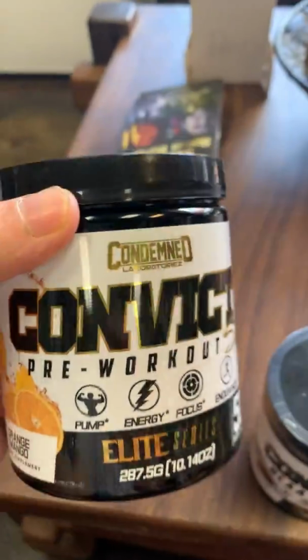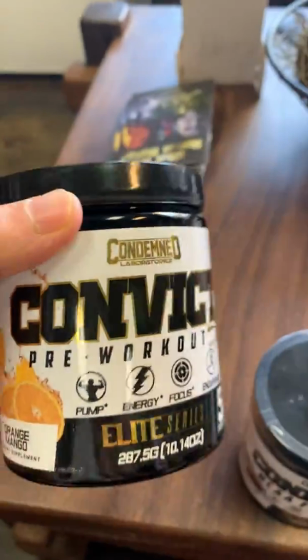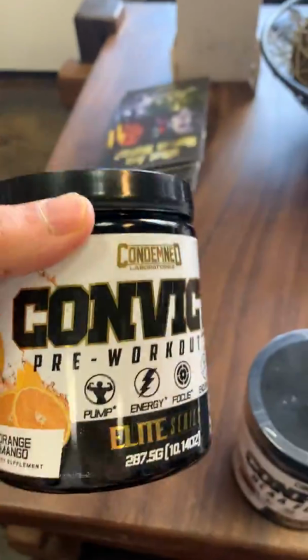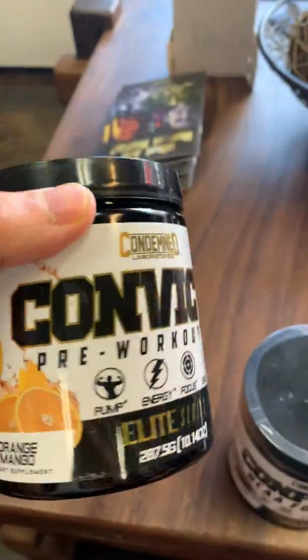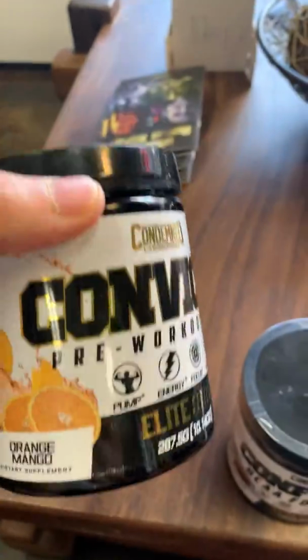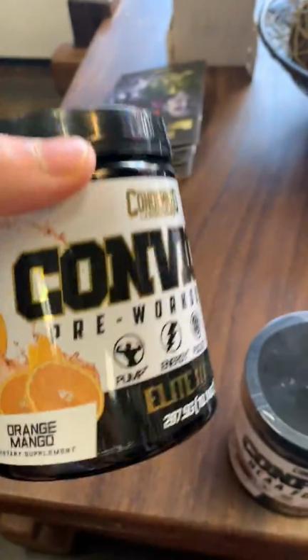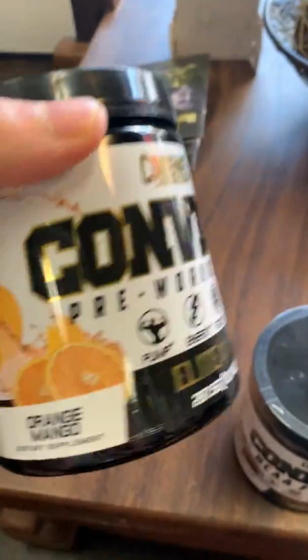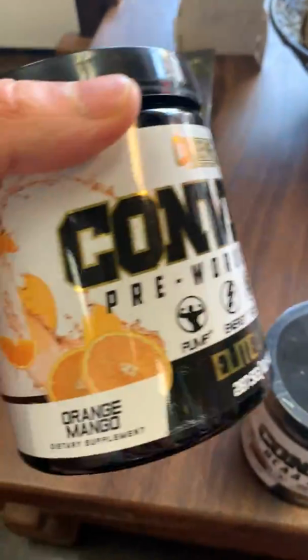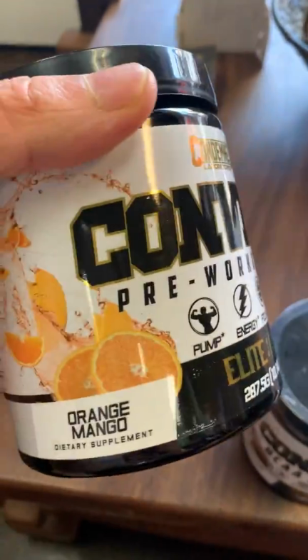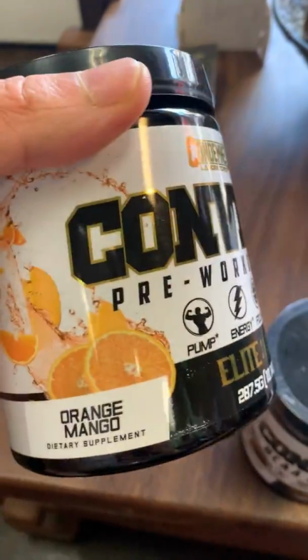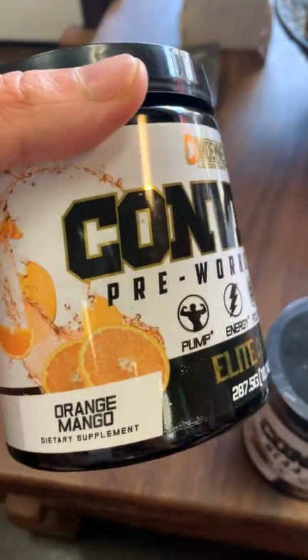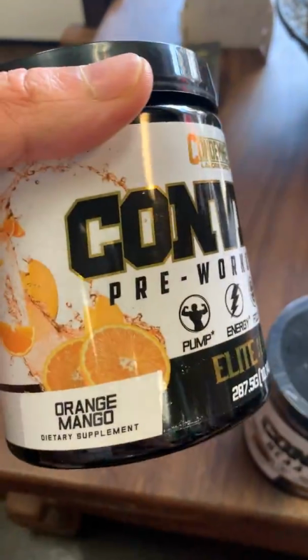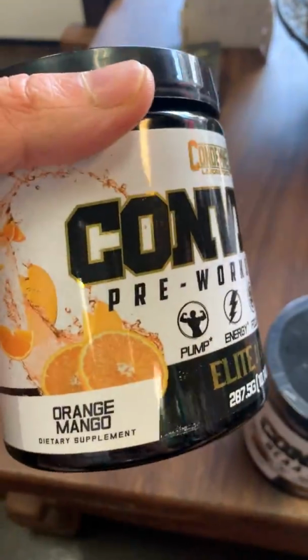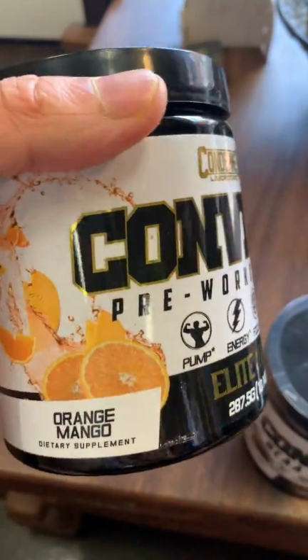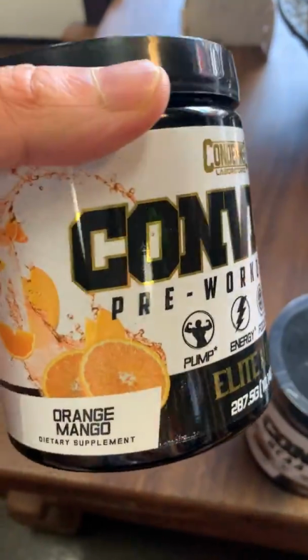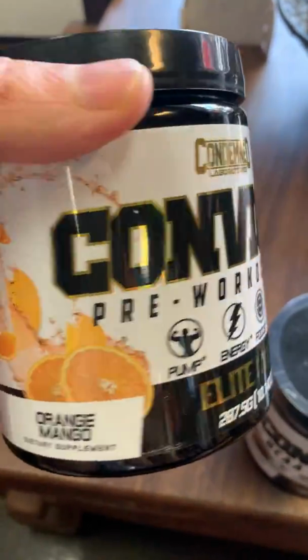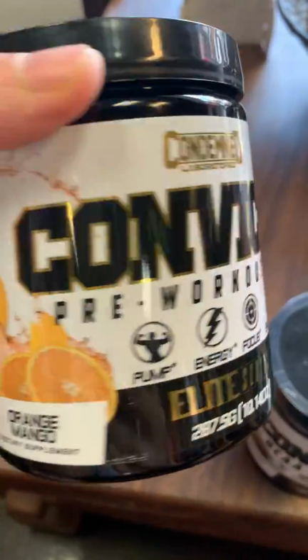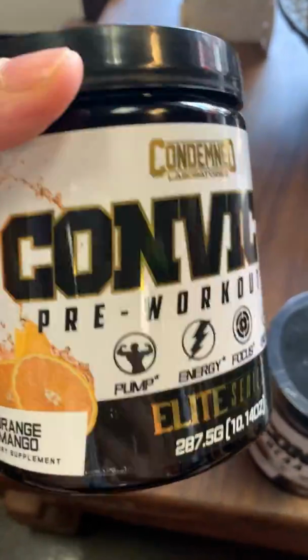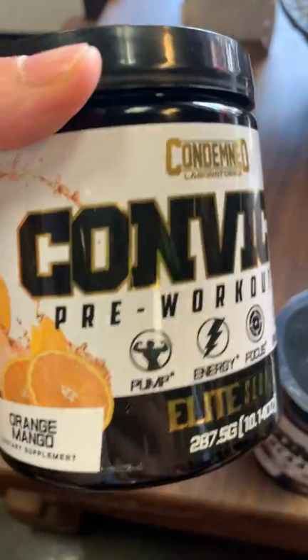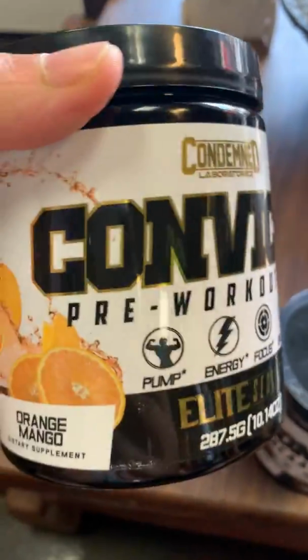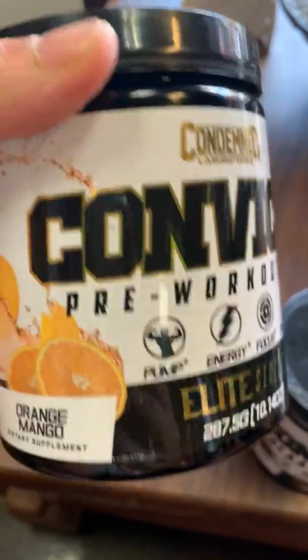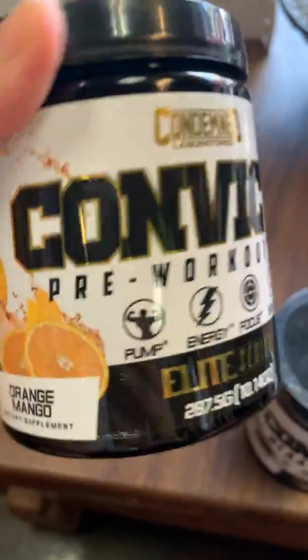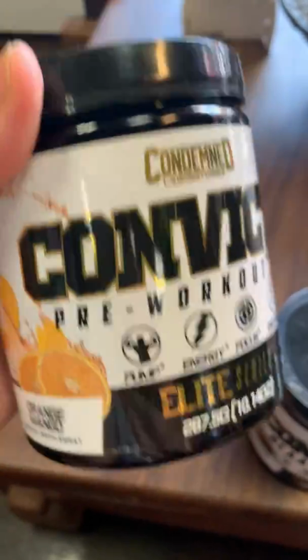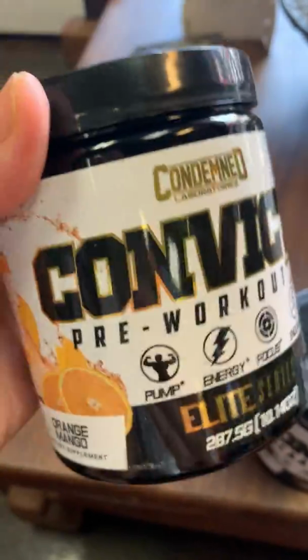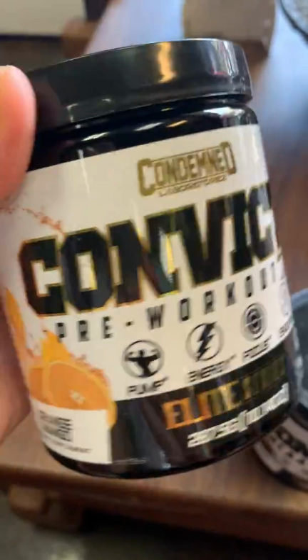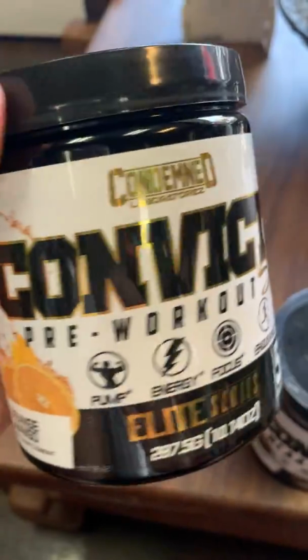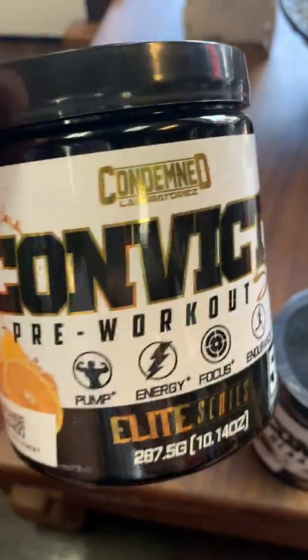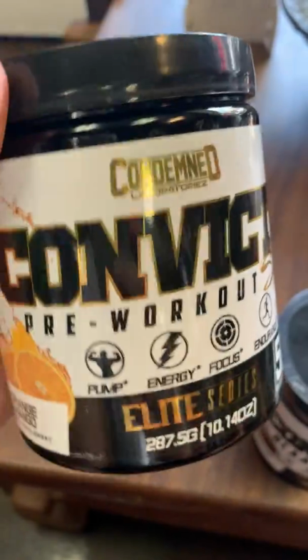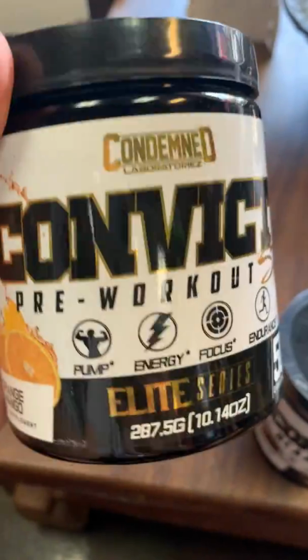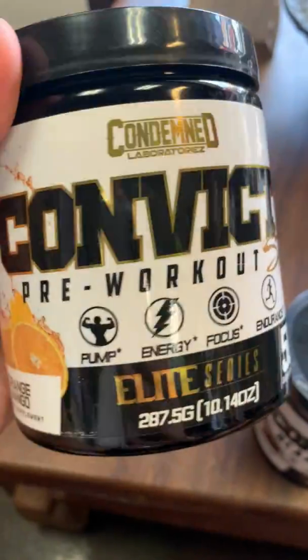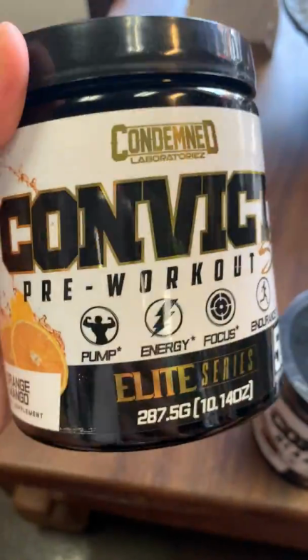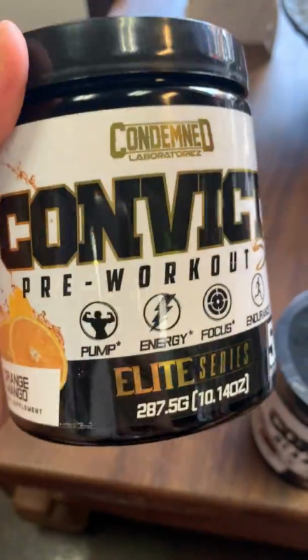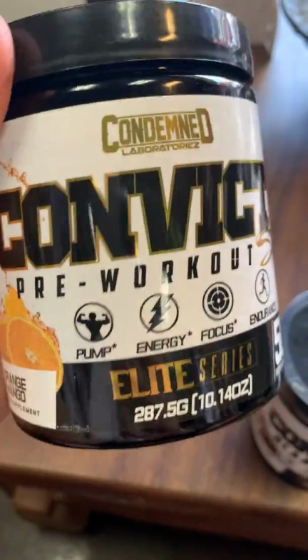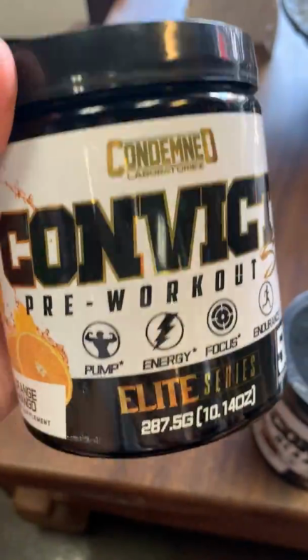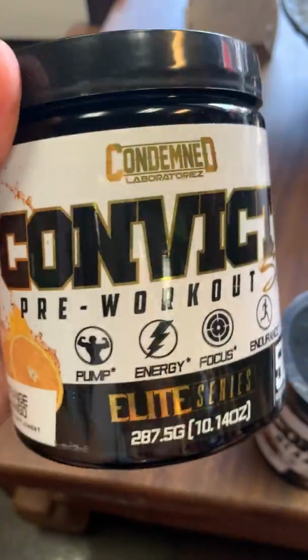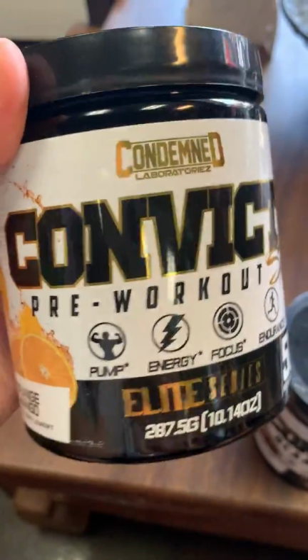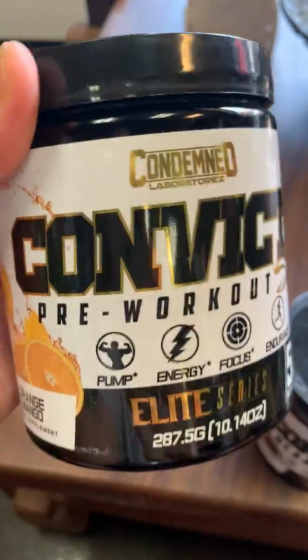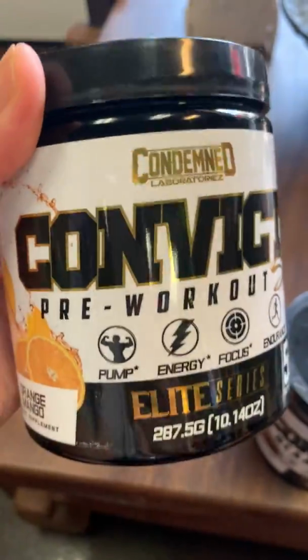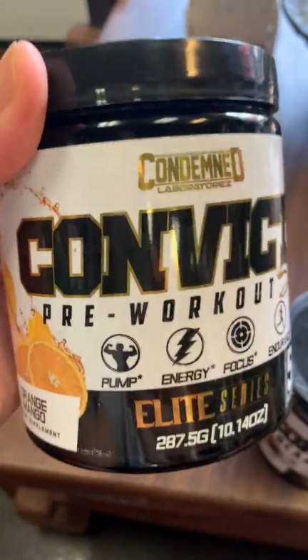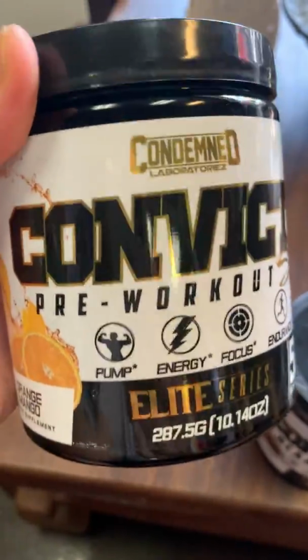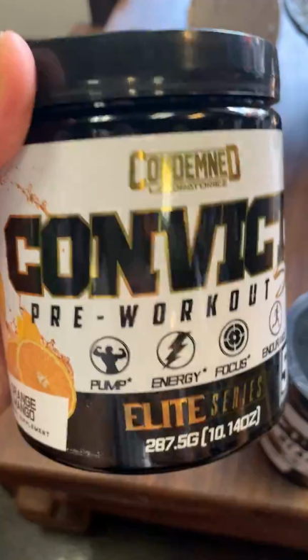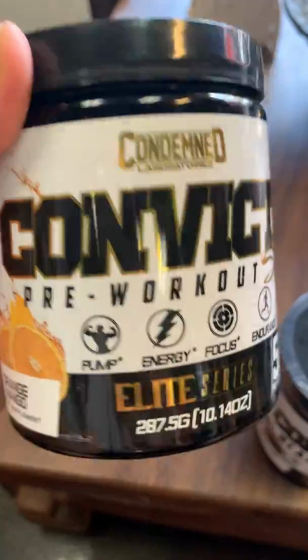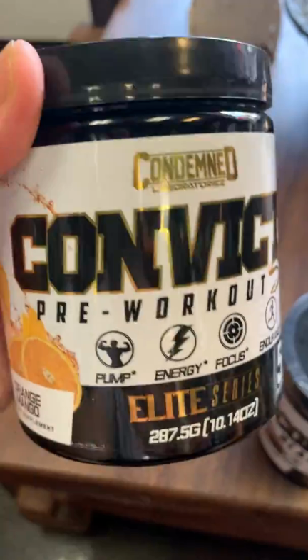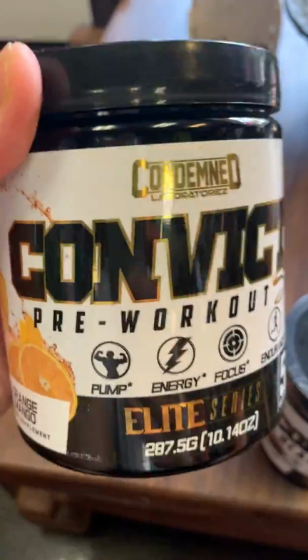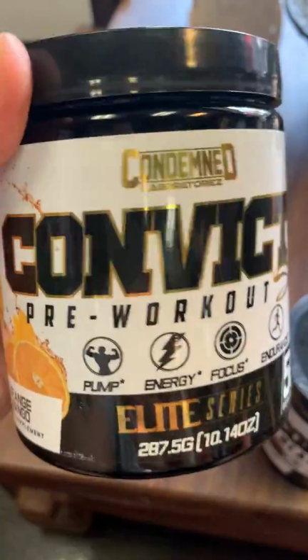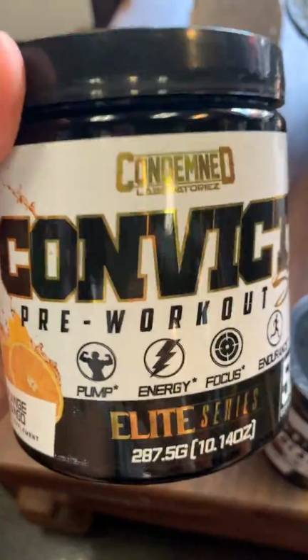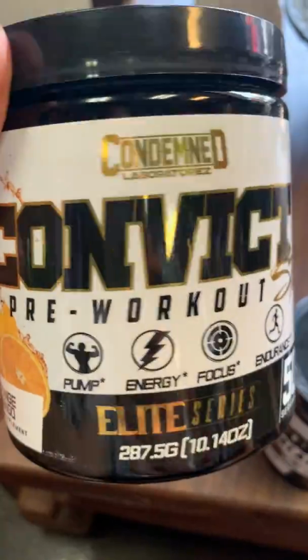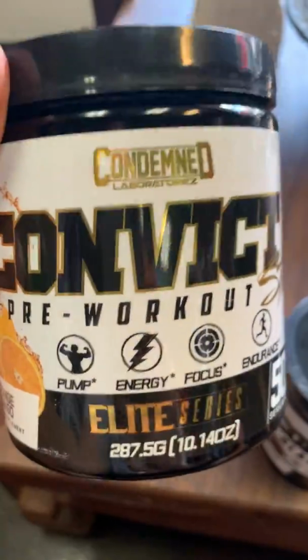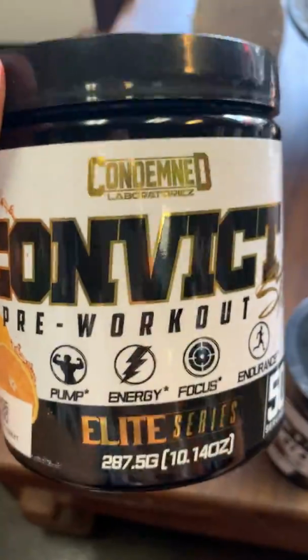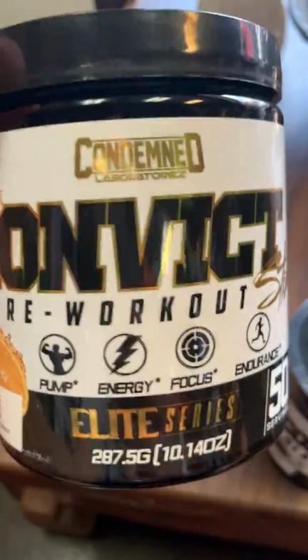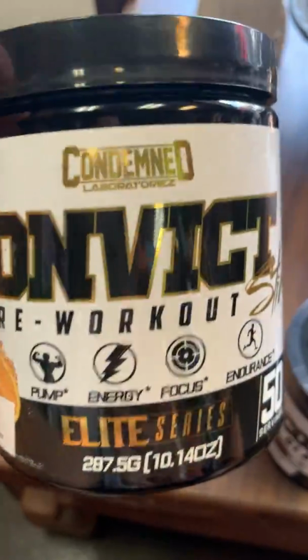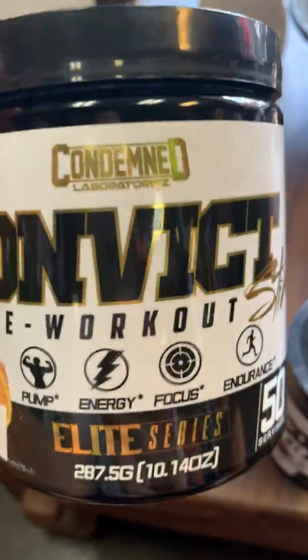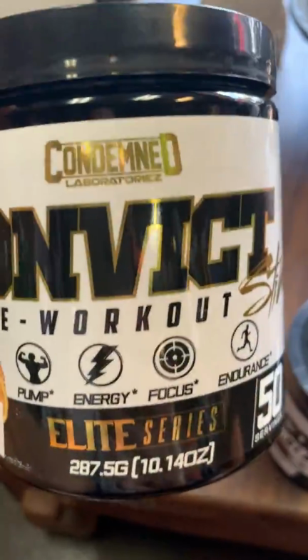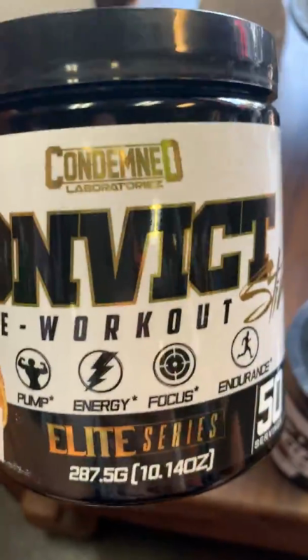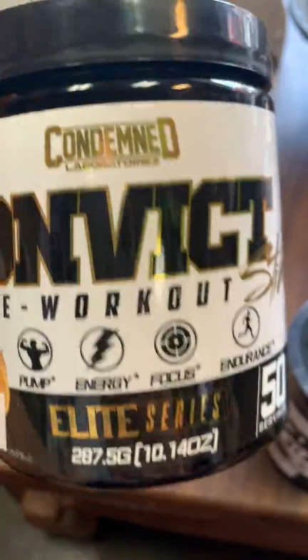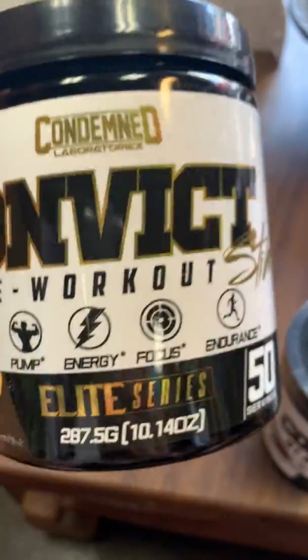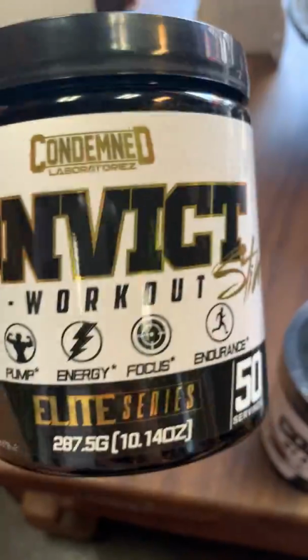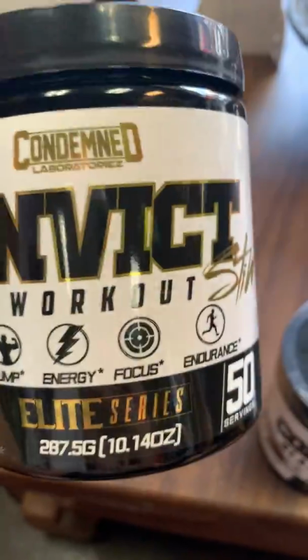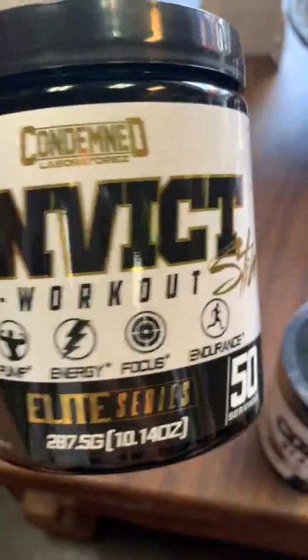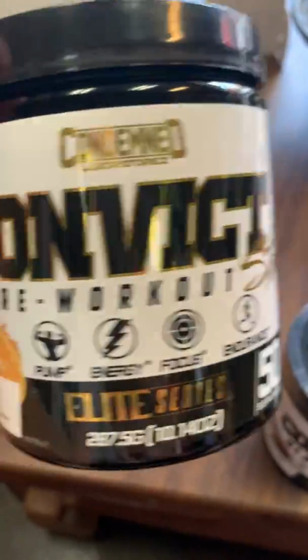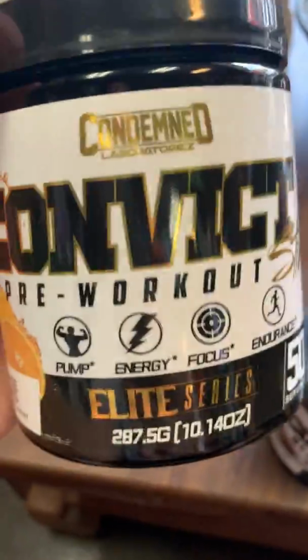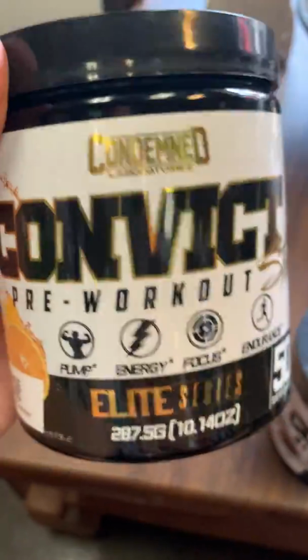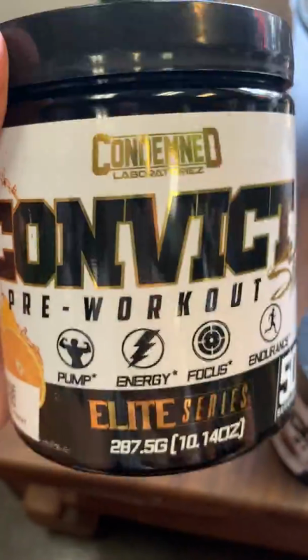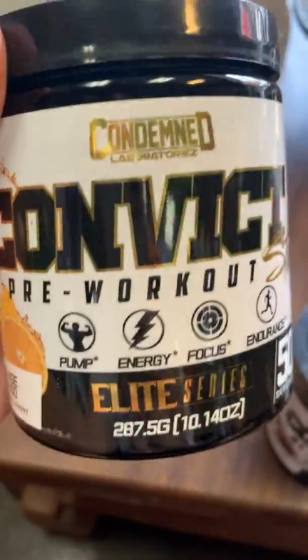So Convict pre-workout stimulant is here for you guys. This is orange mango for display — I've actually tried a sample packet of this one and it is amazing.